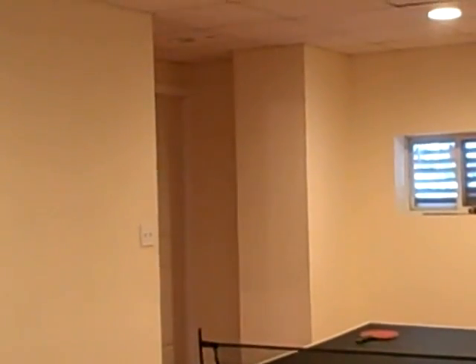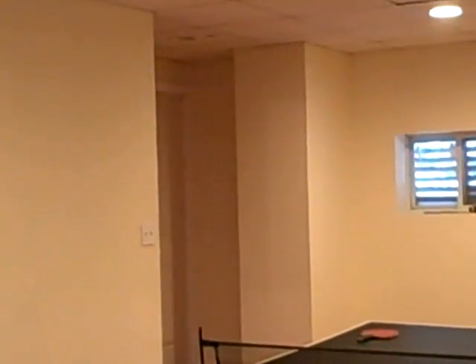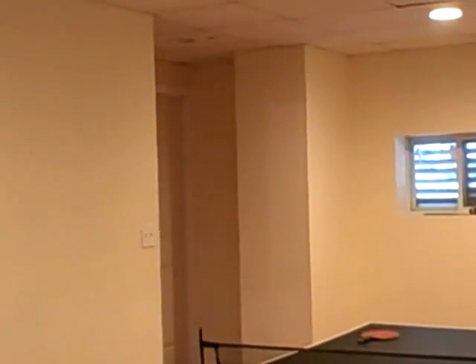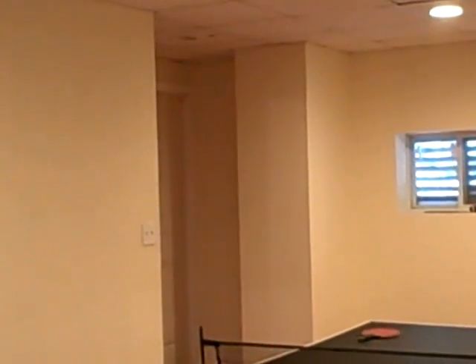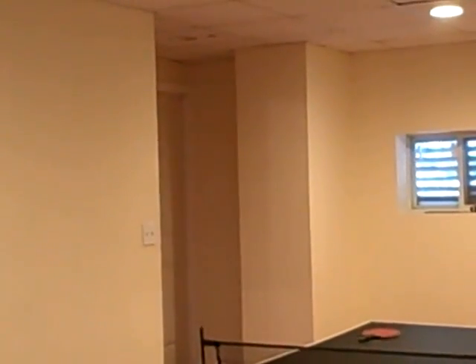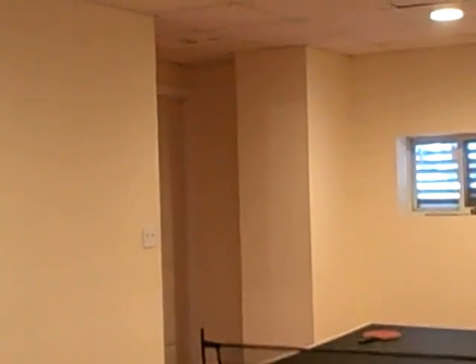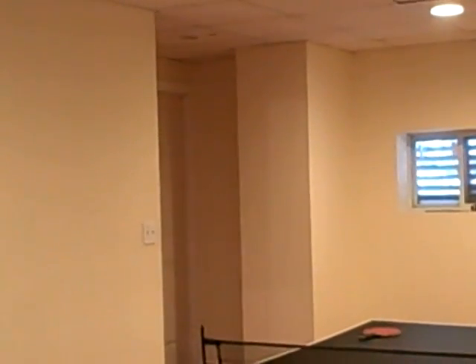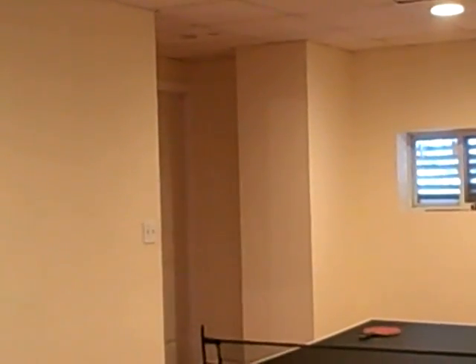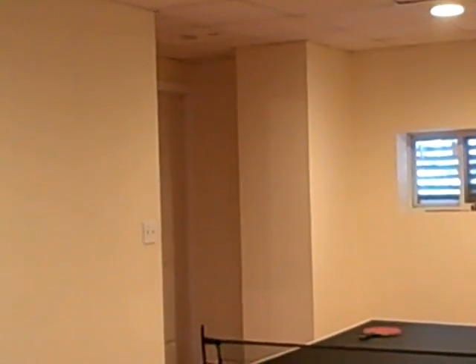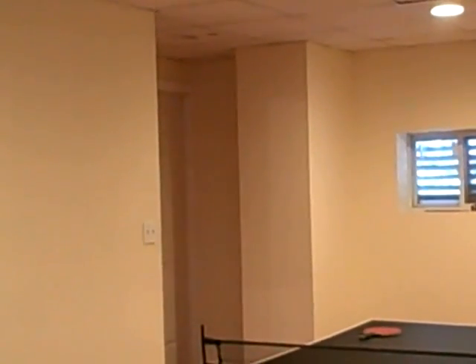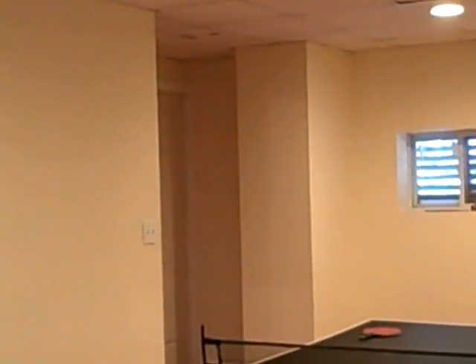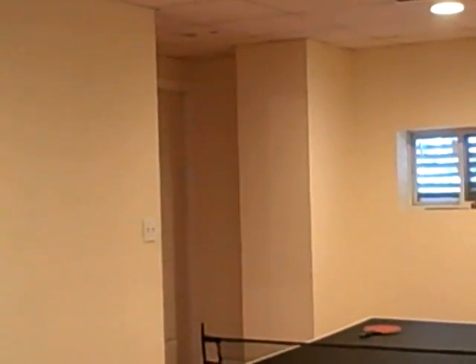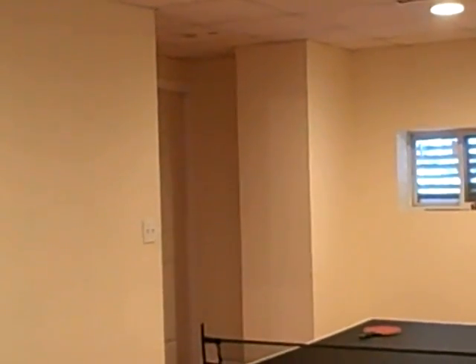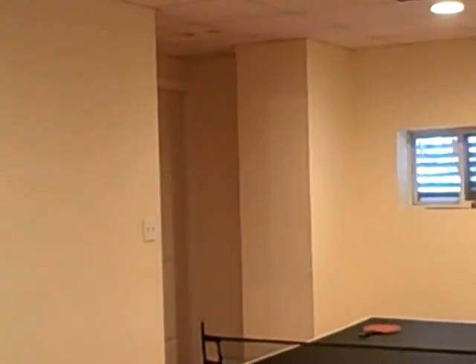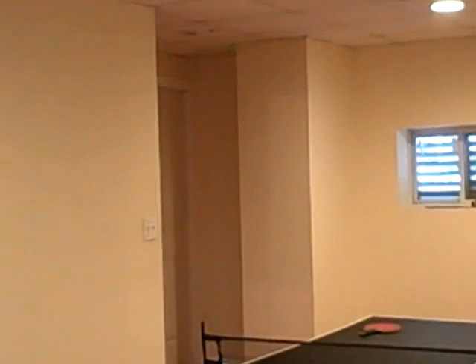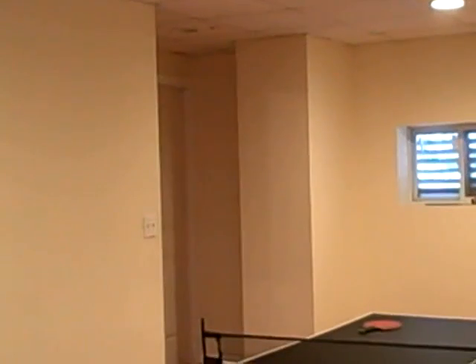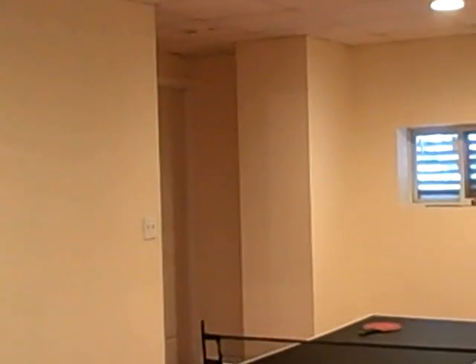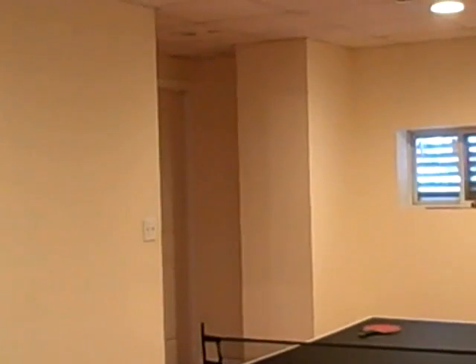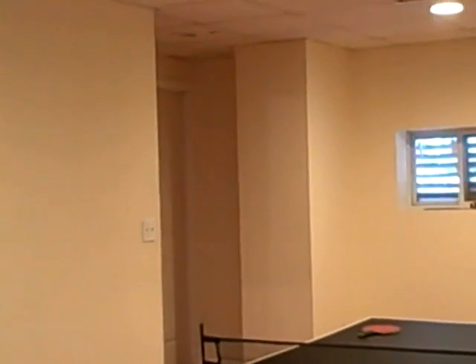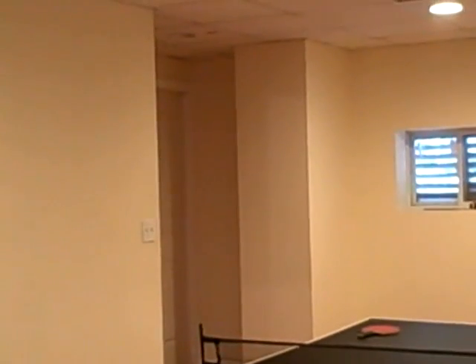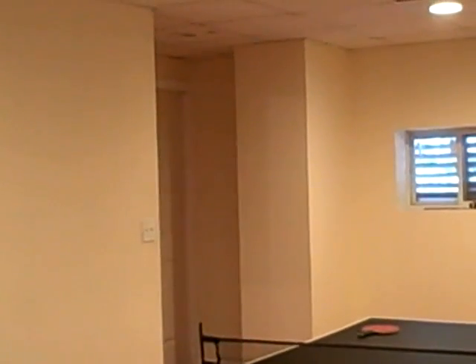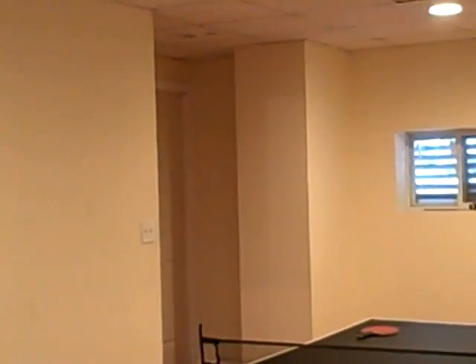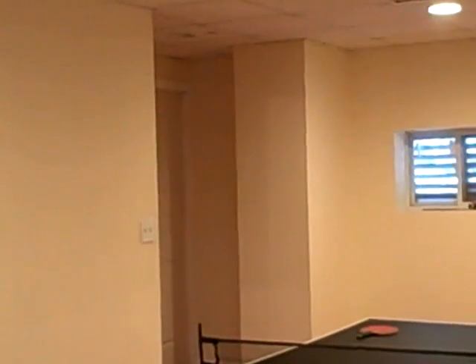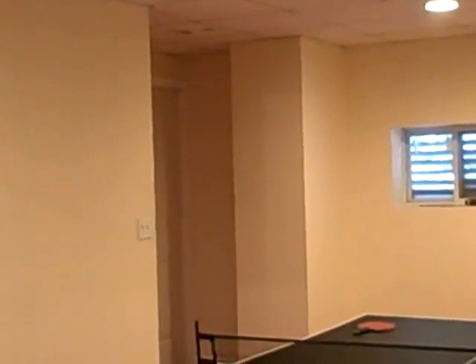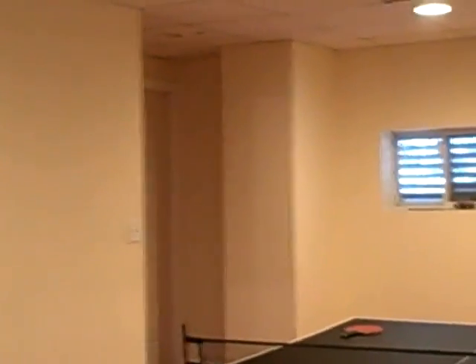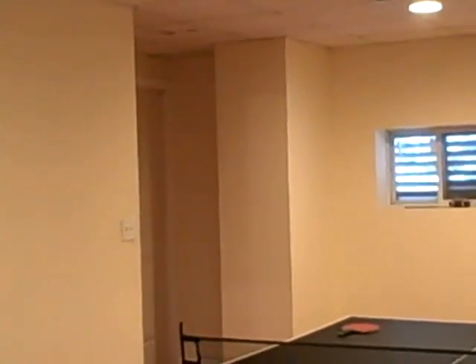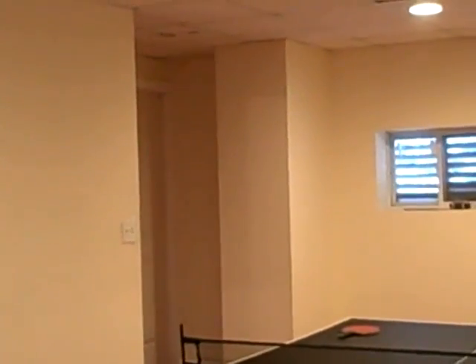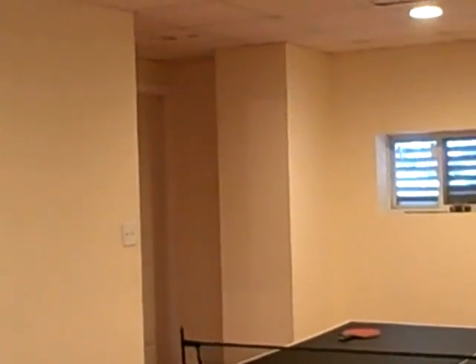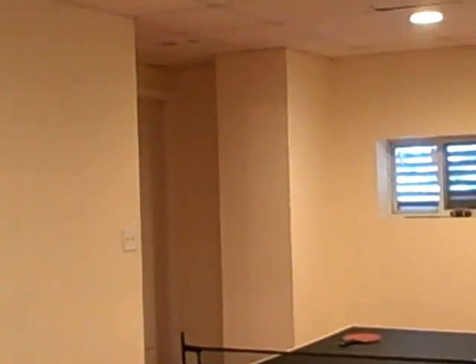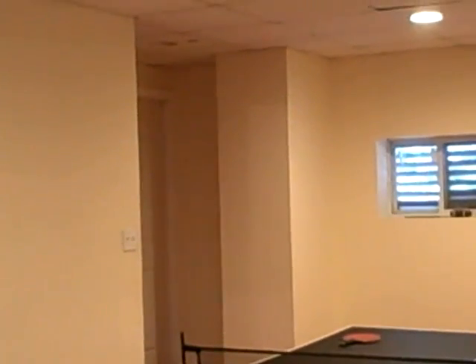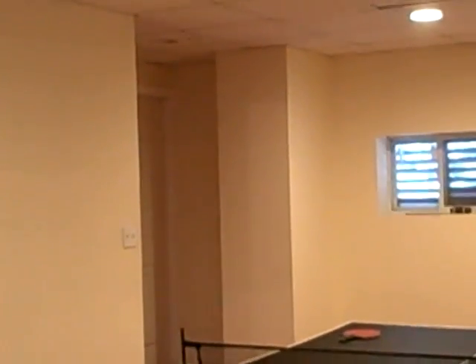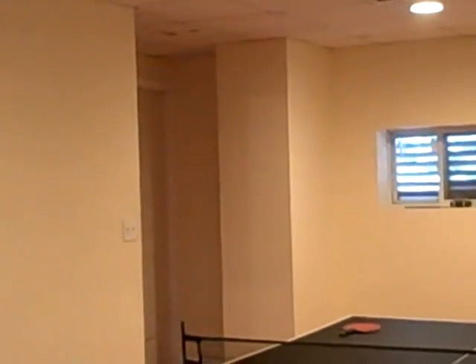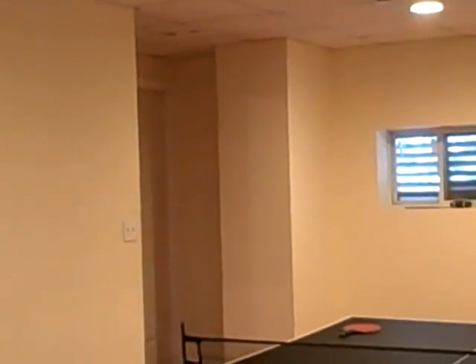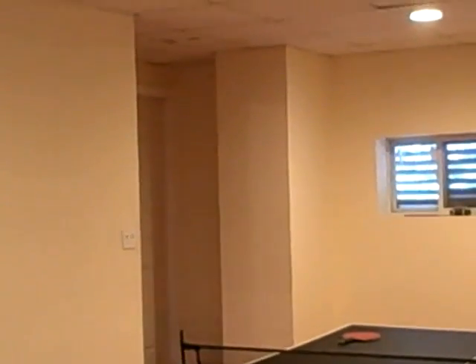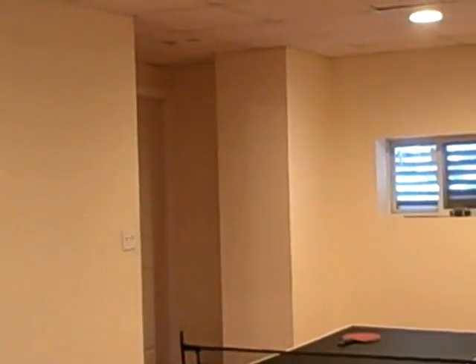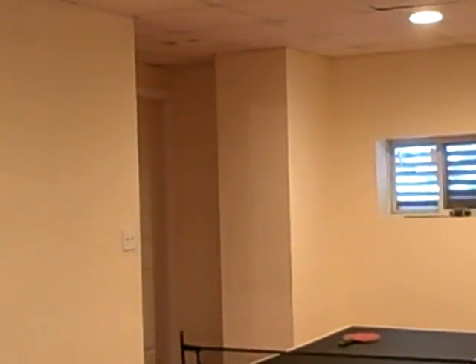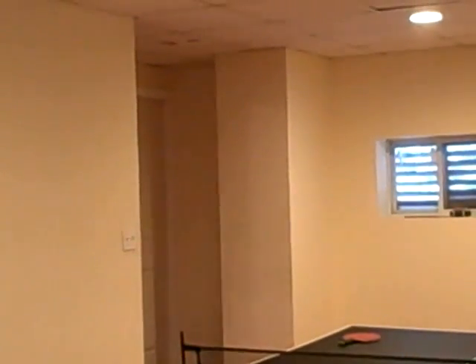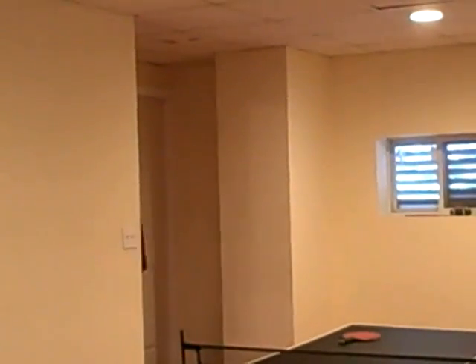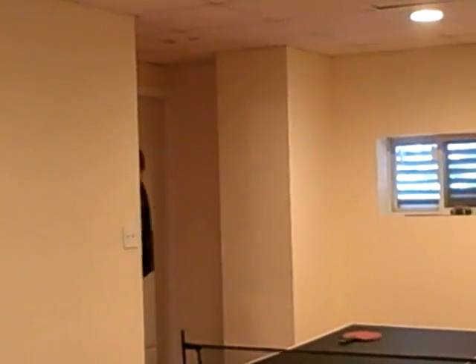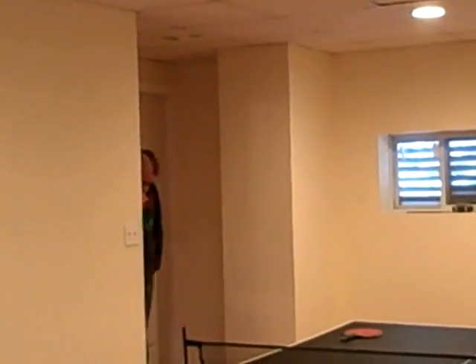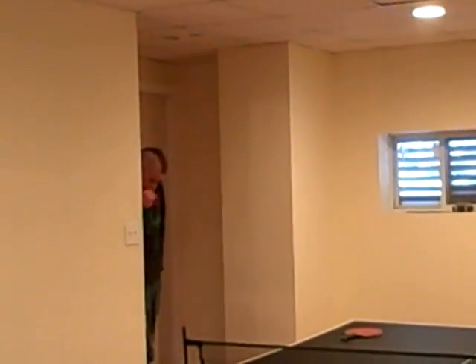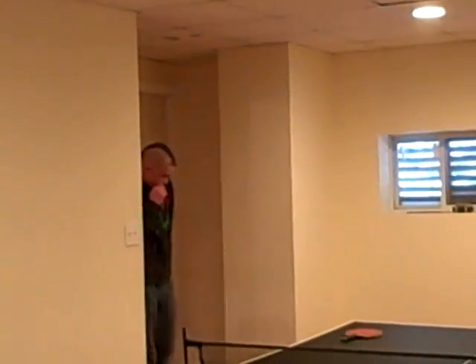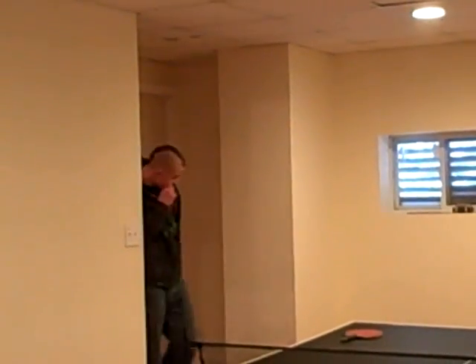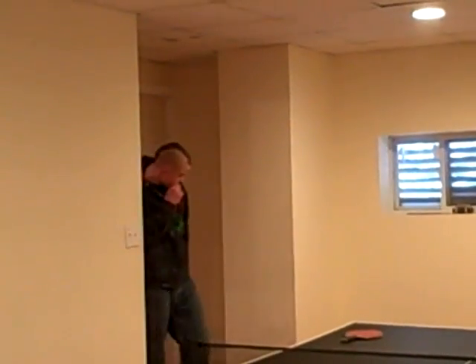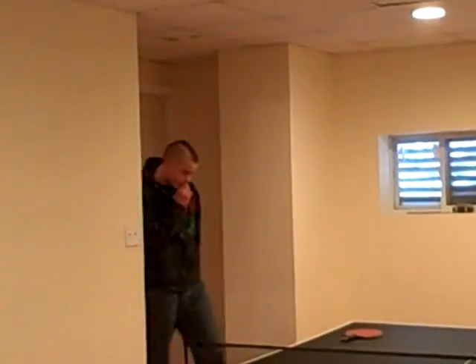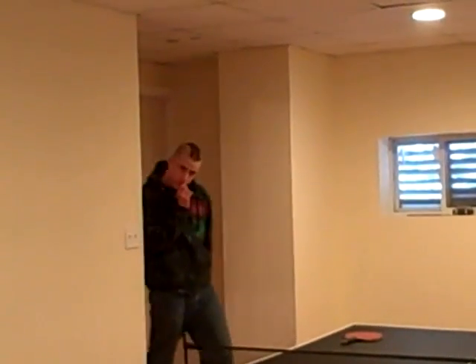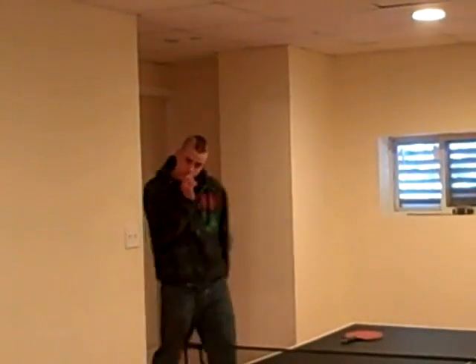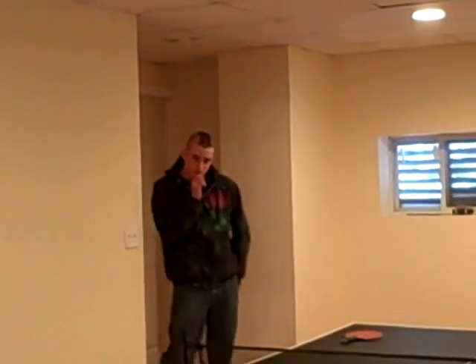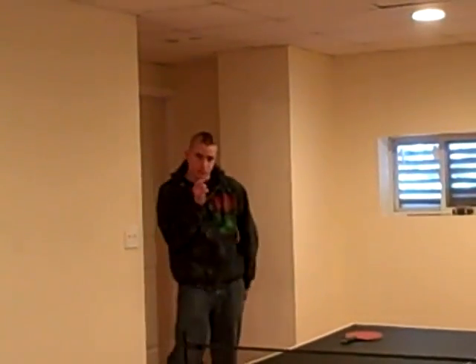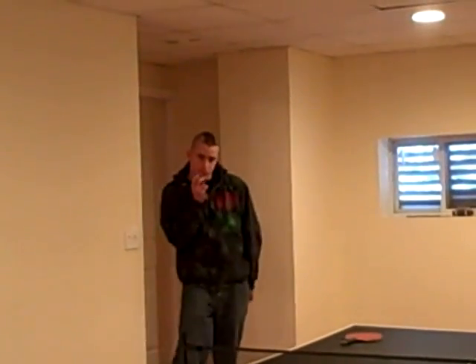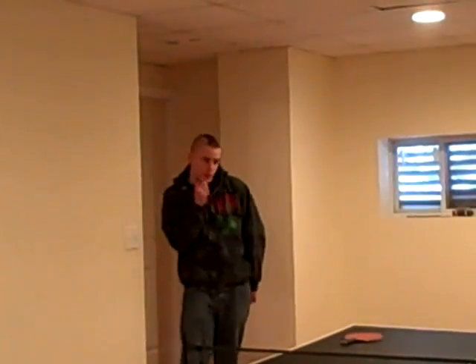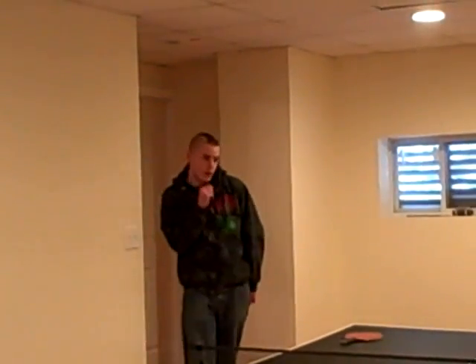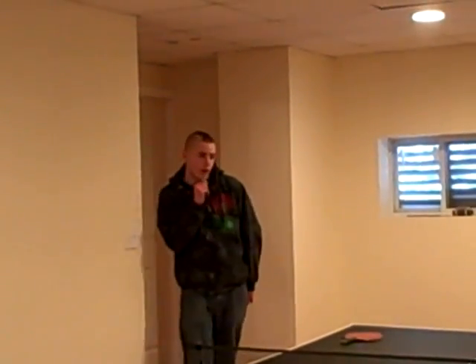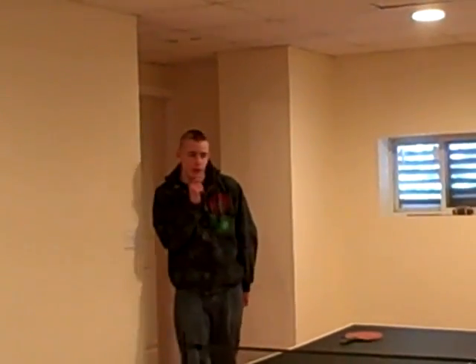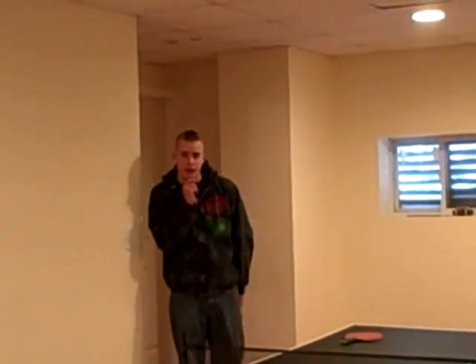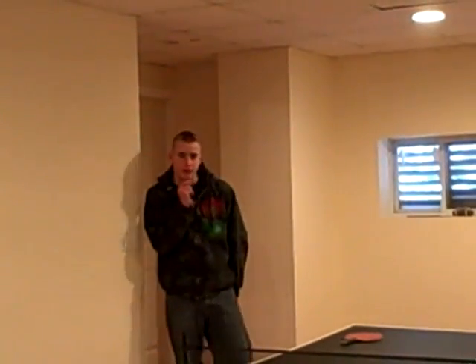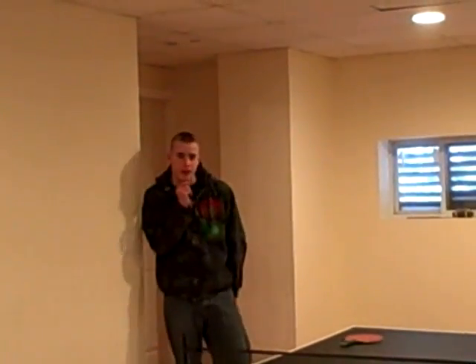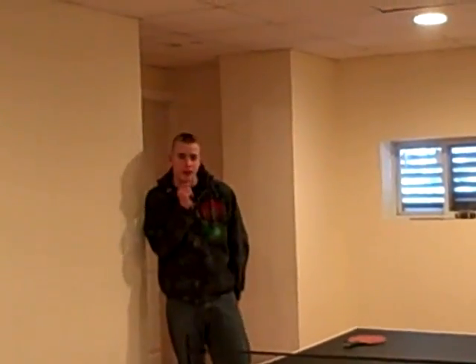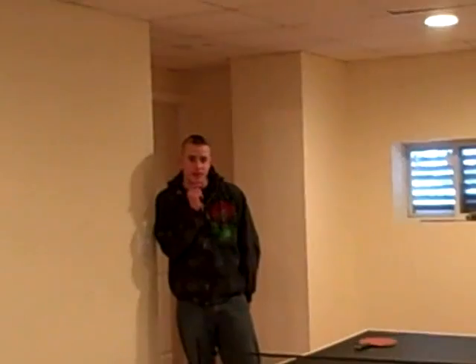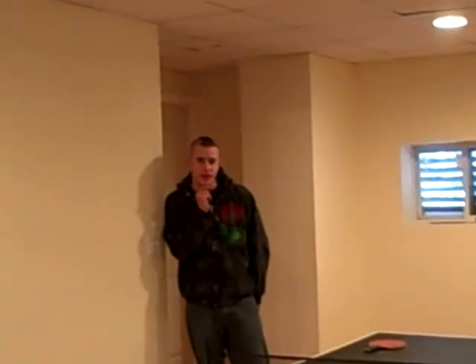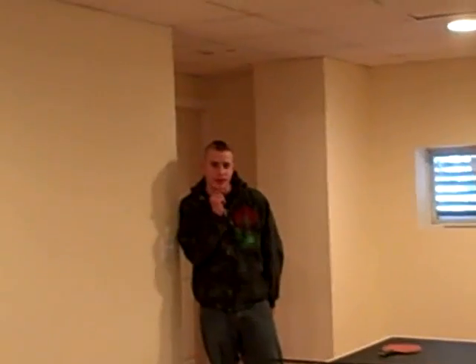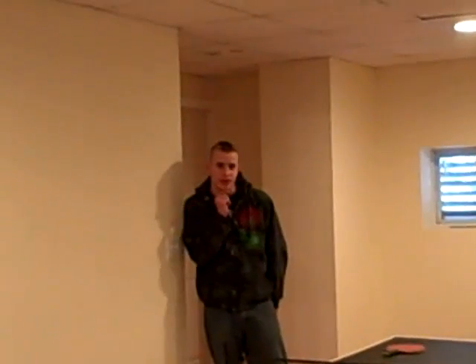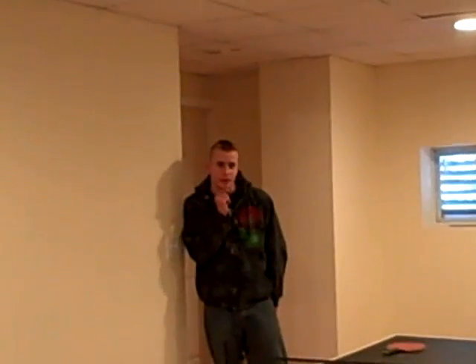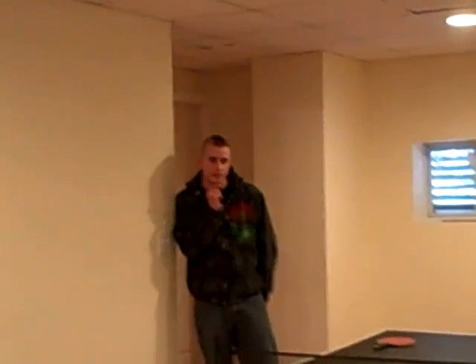Weighing in at about 80 pounds, Jordan Schnorr! He's not here.